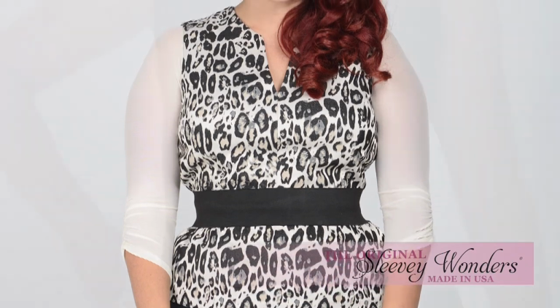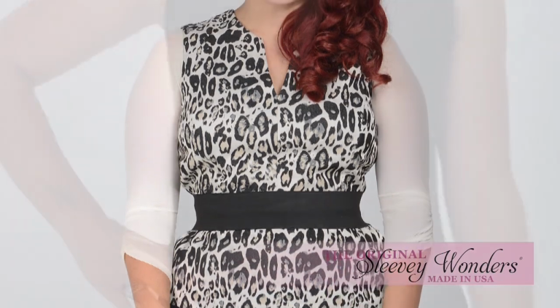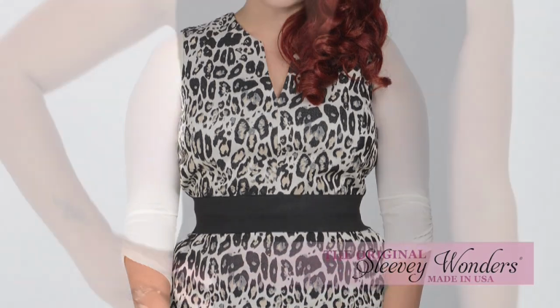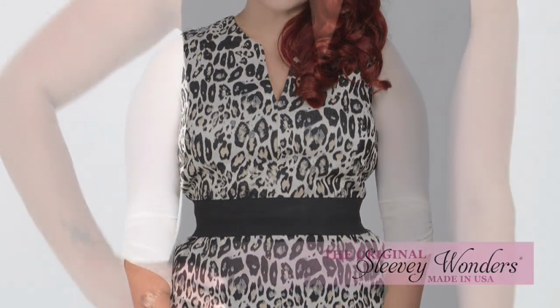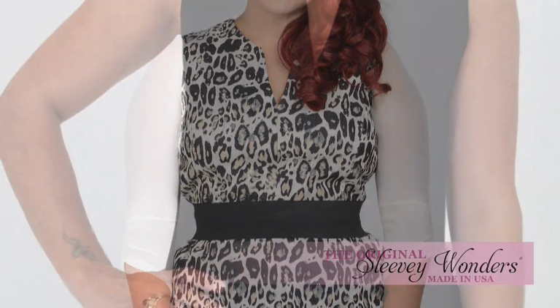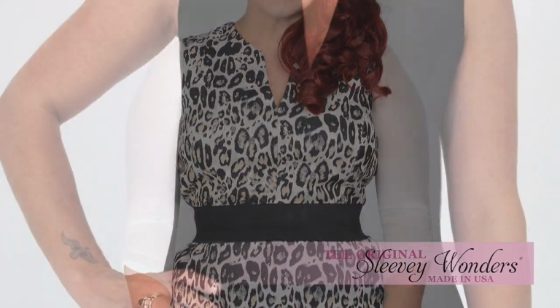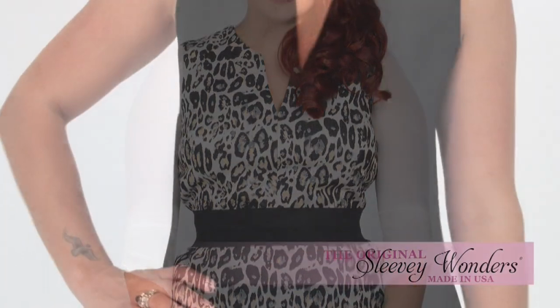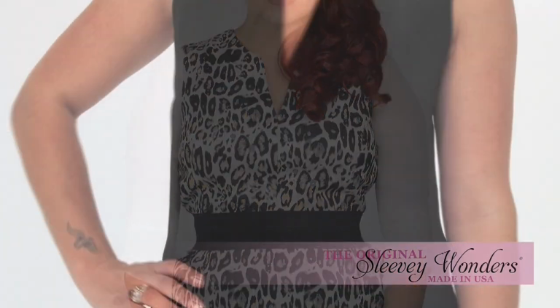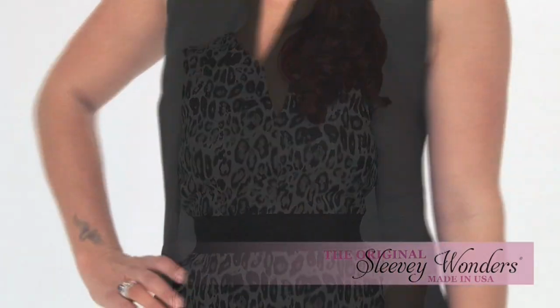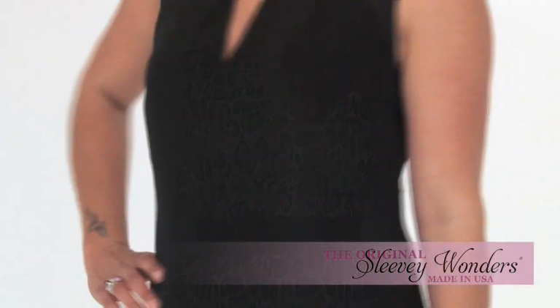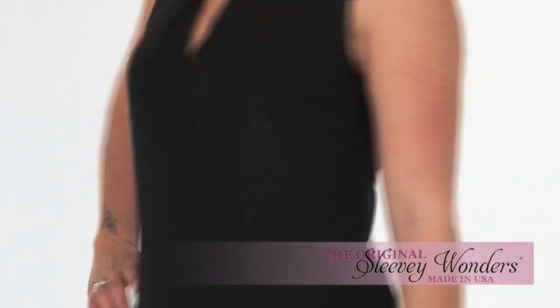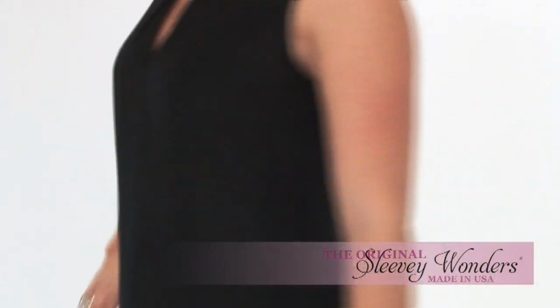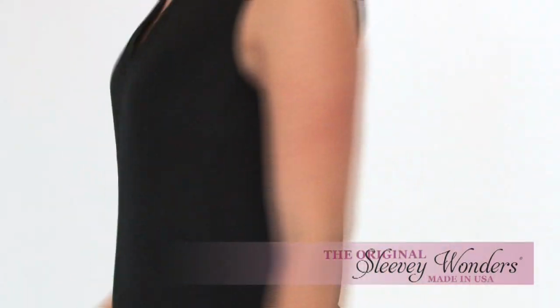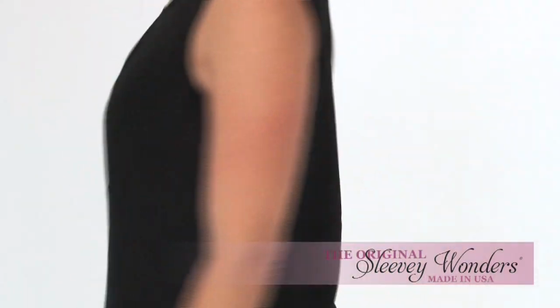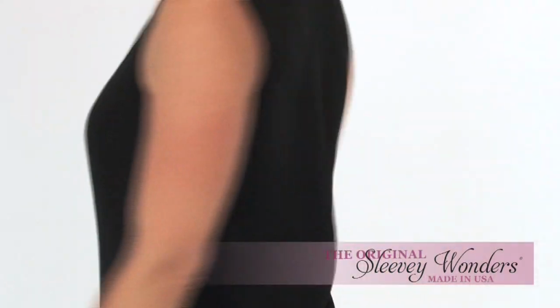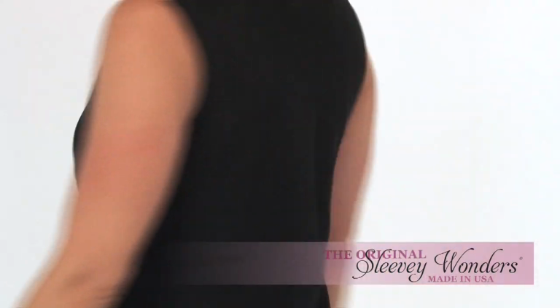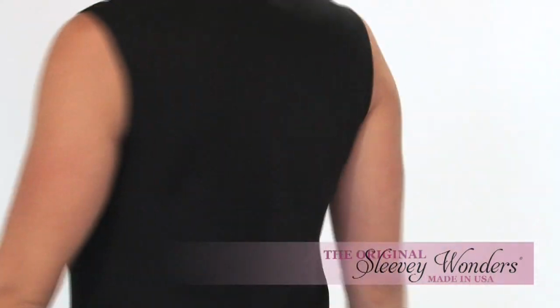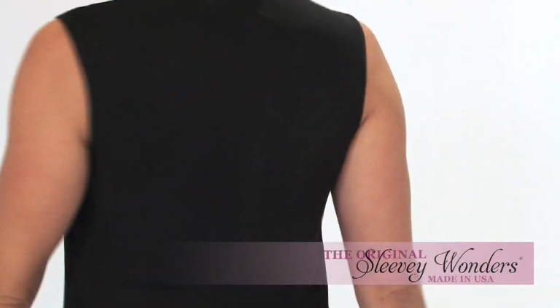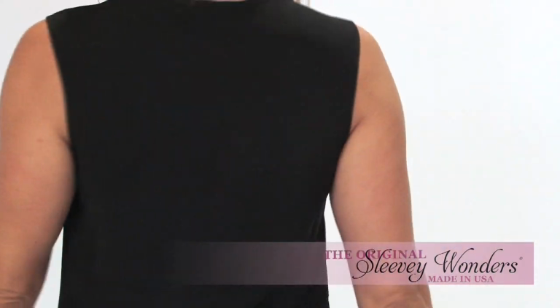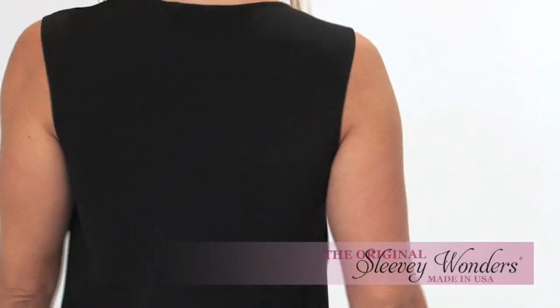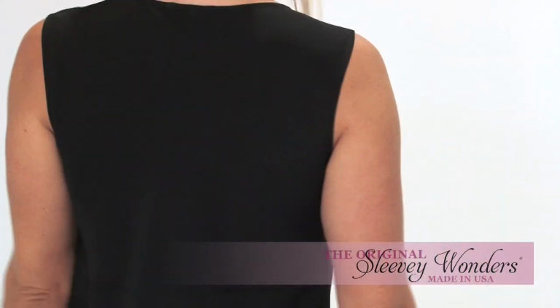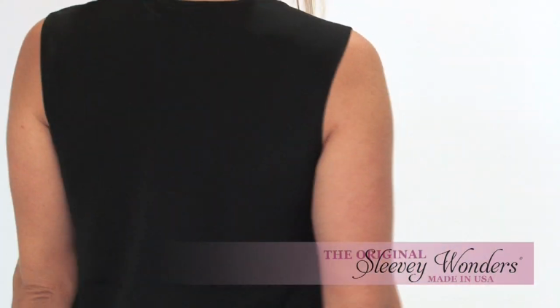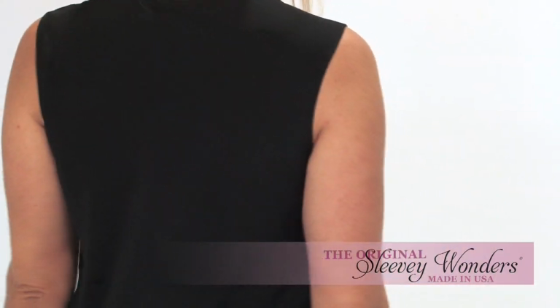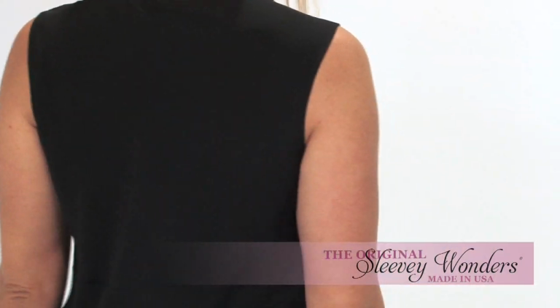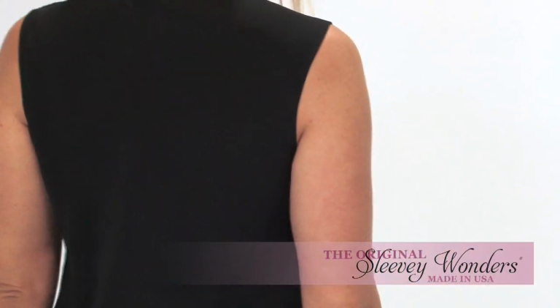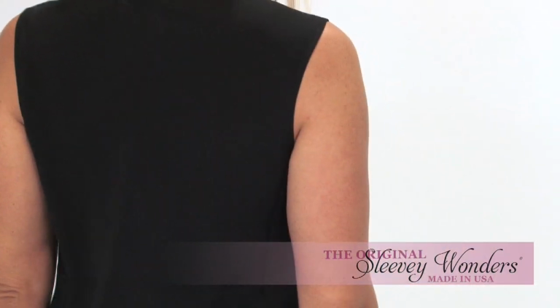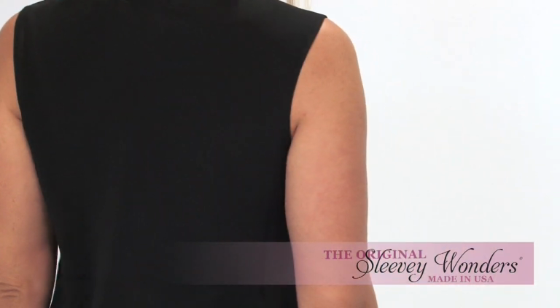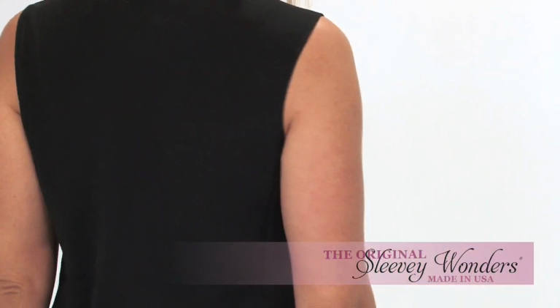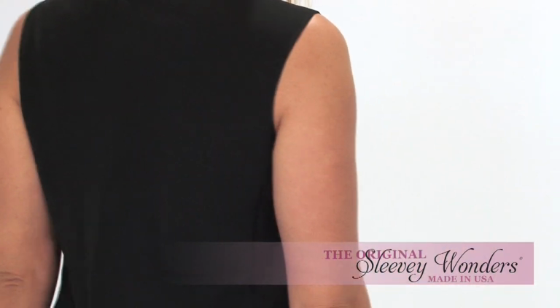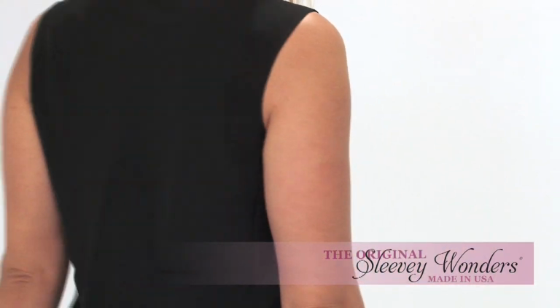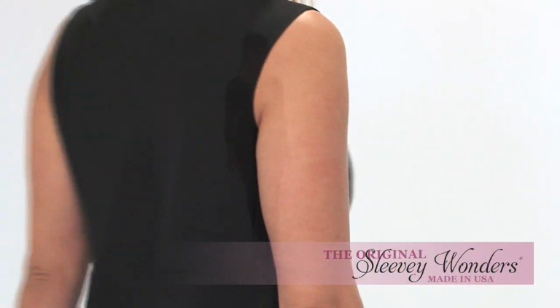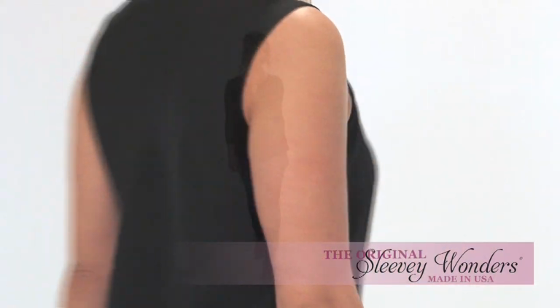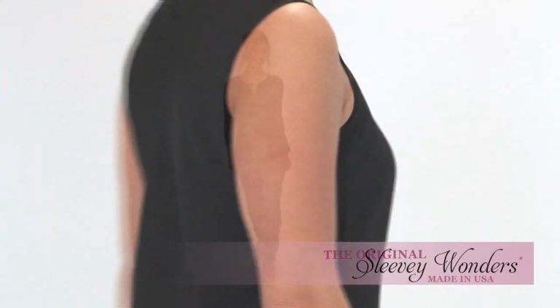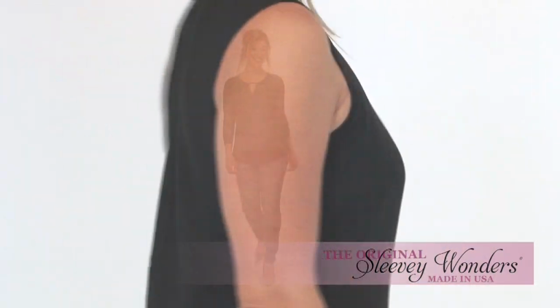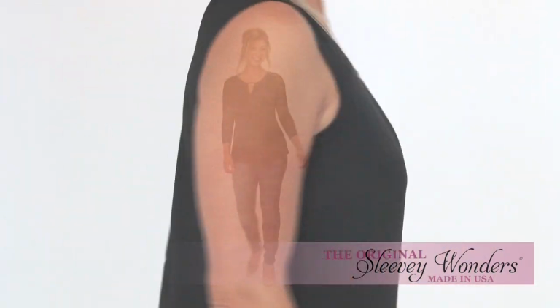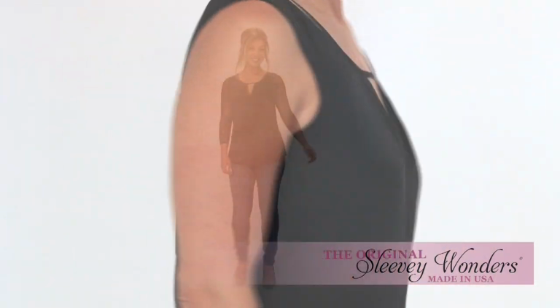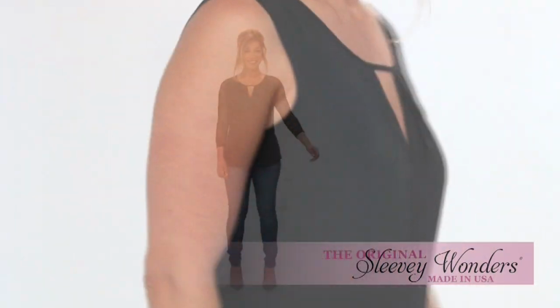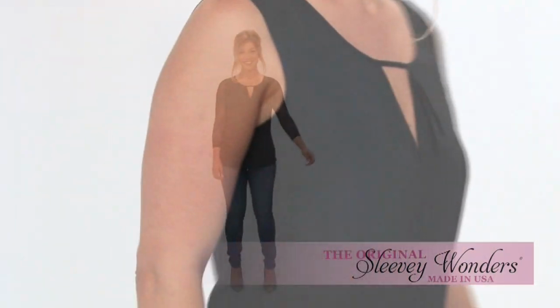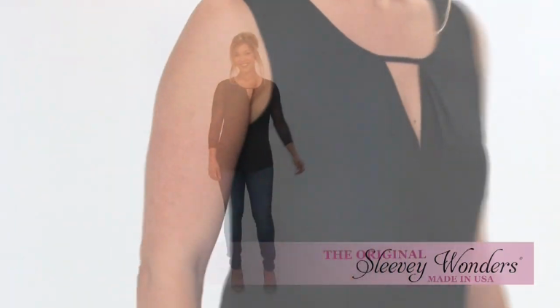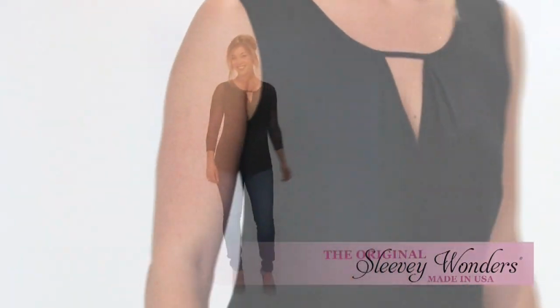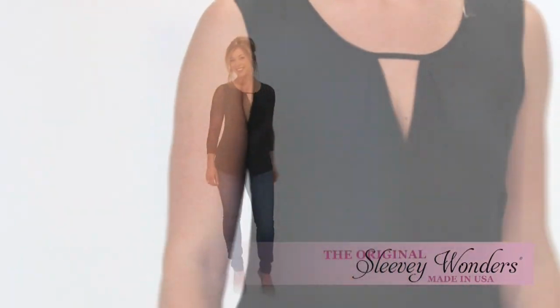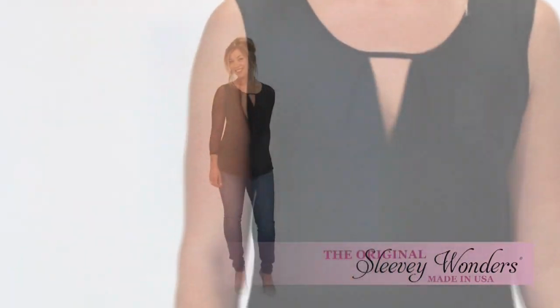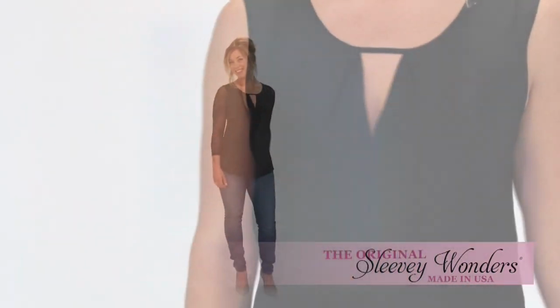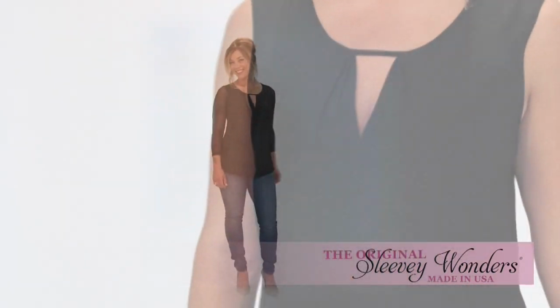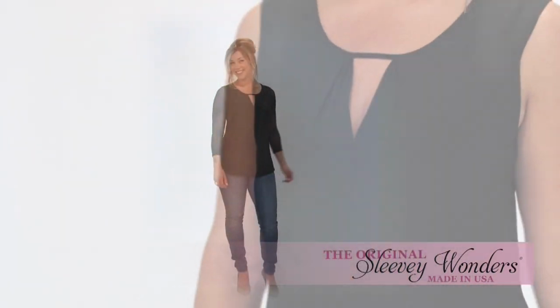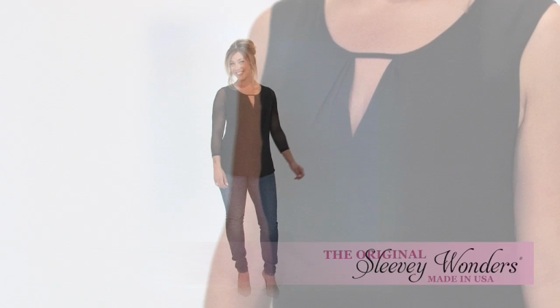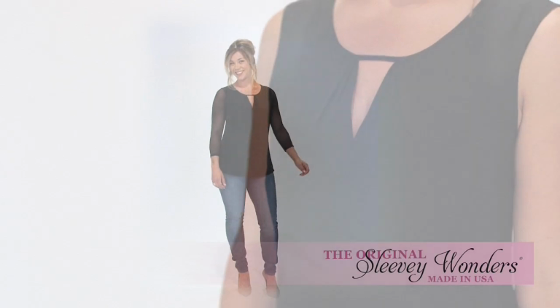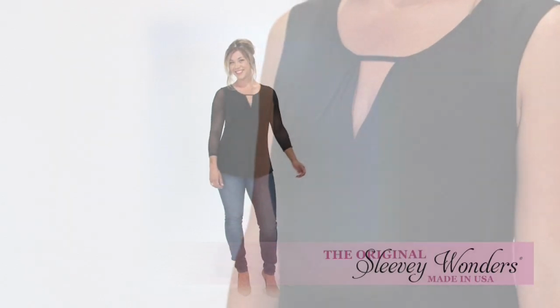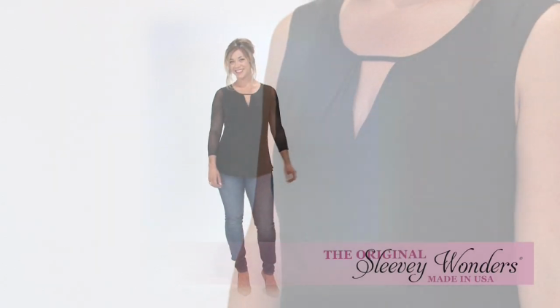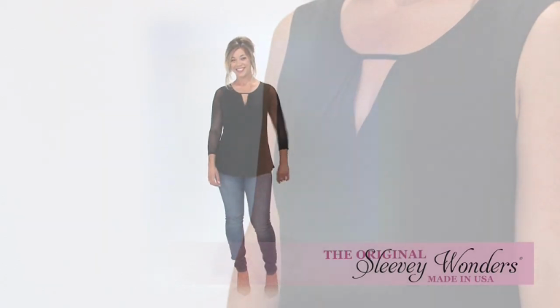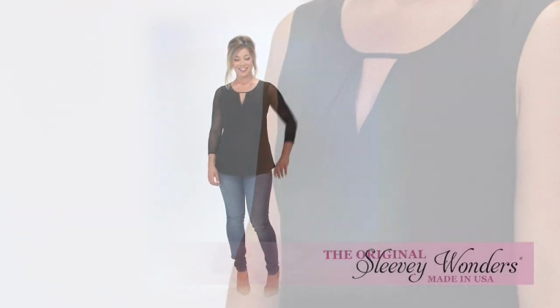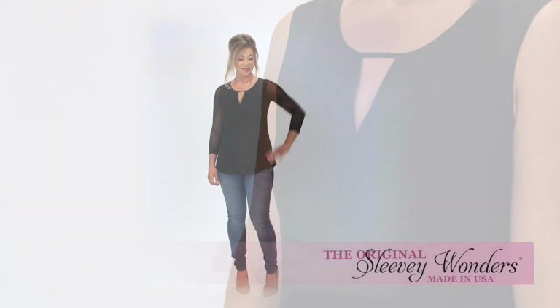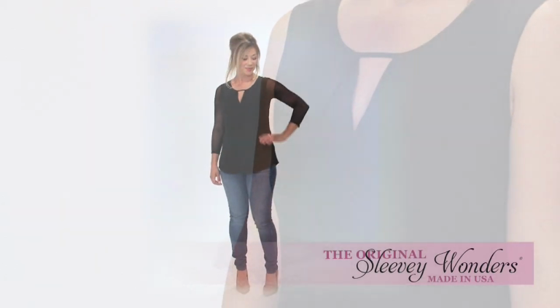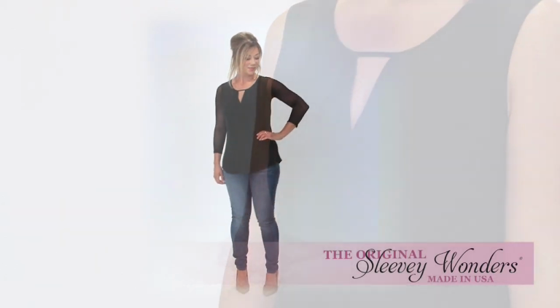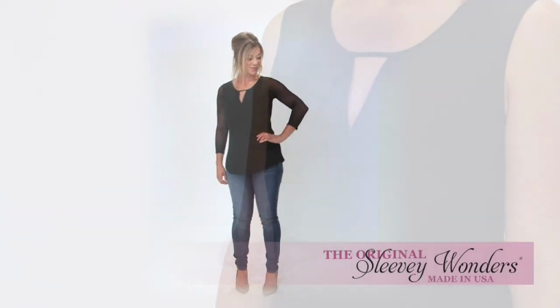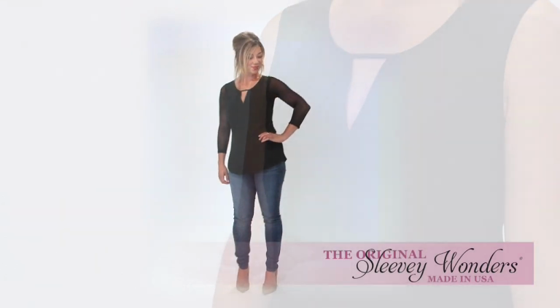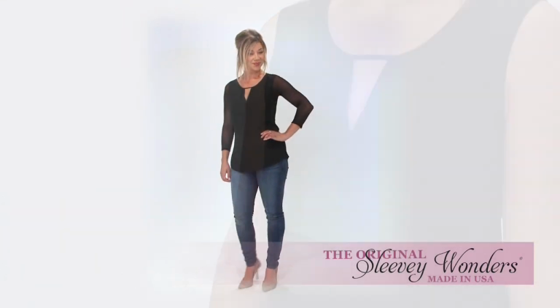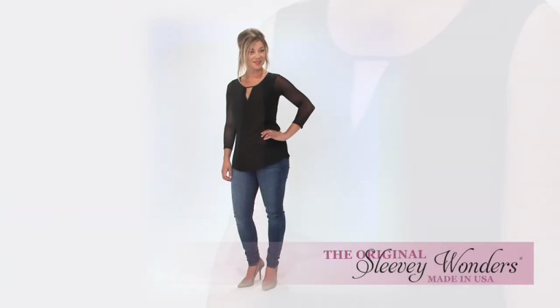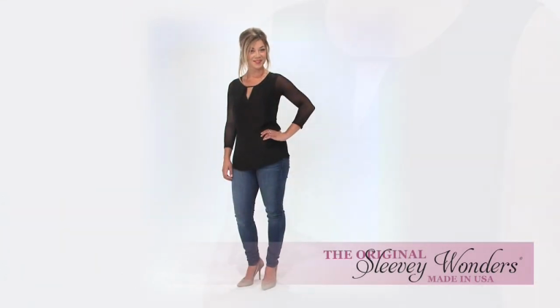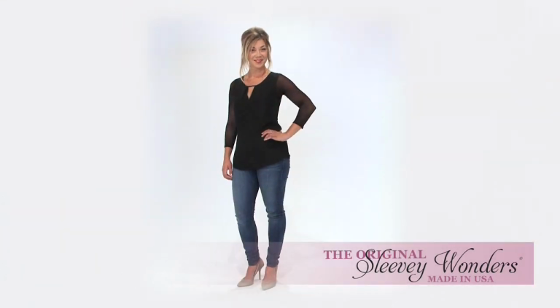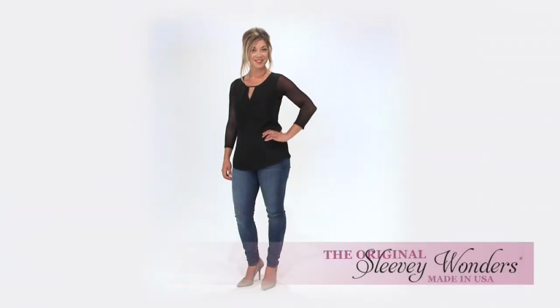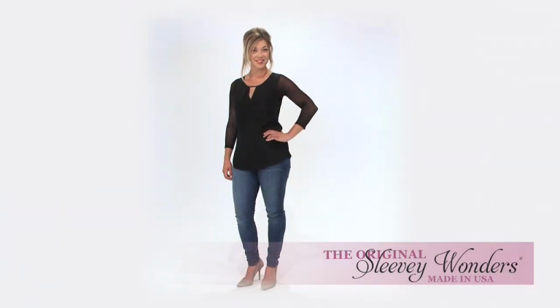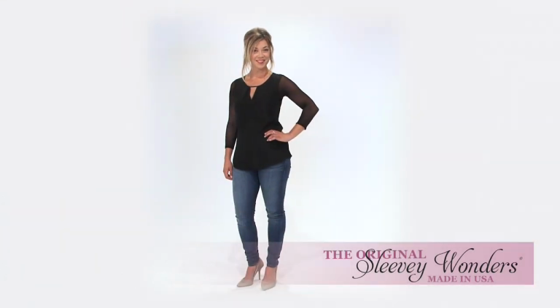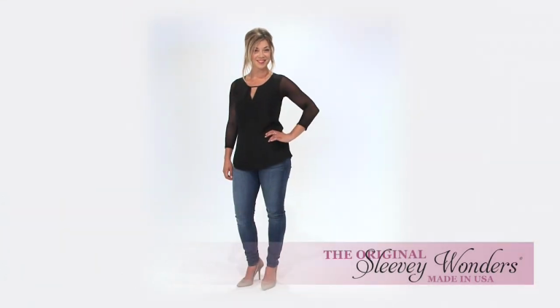Love to wear your favorite top but want to change it up? The same Sleevey Wonders add a touch of class to your outfit.